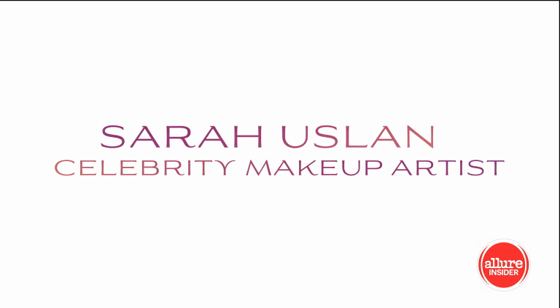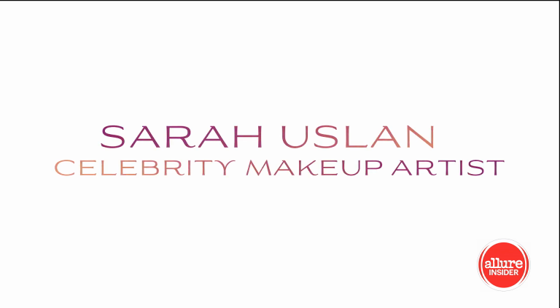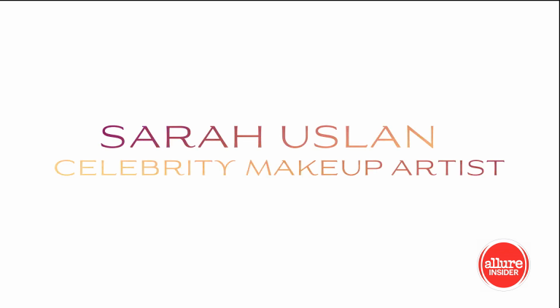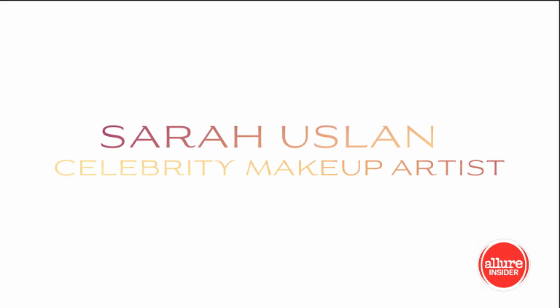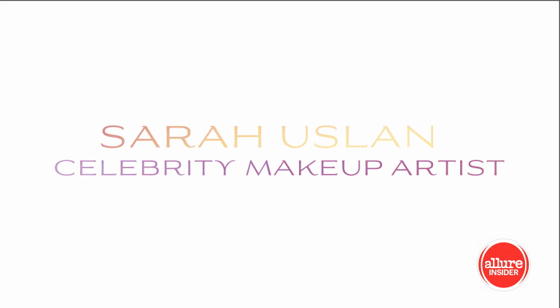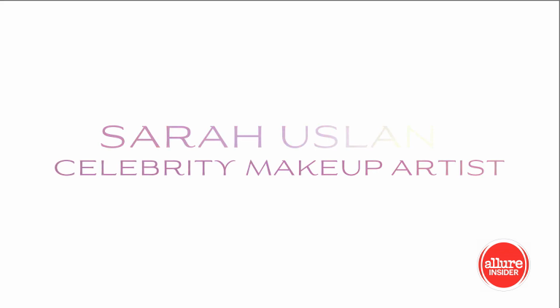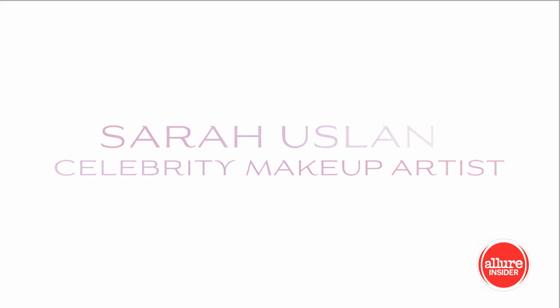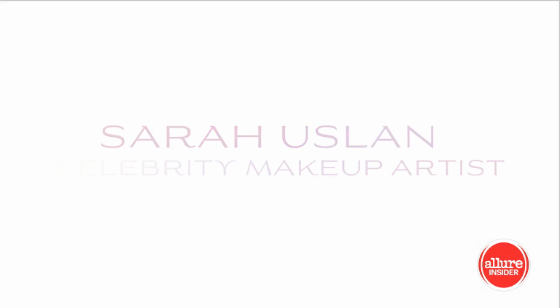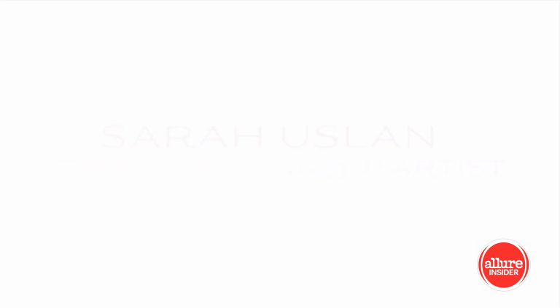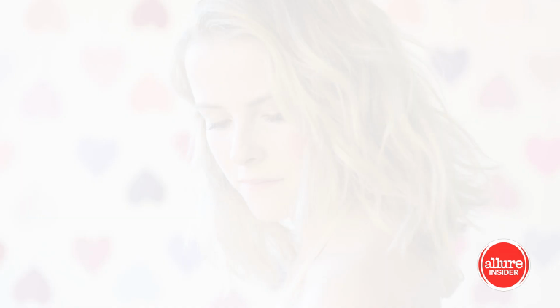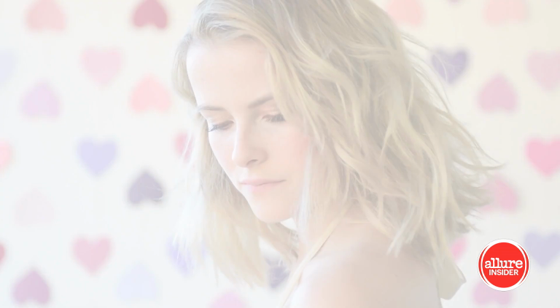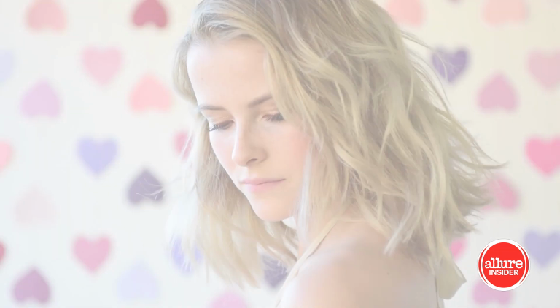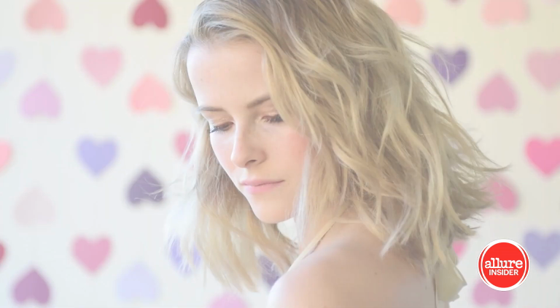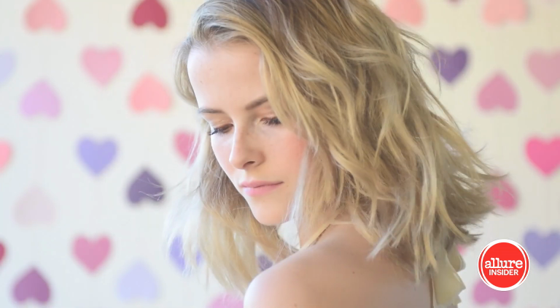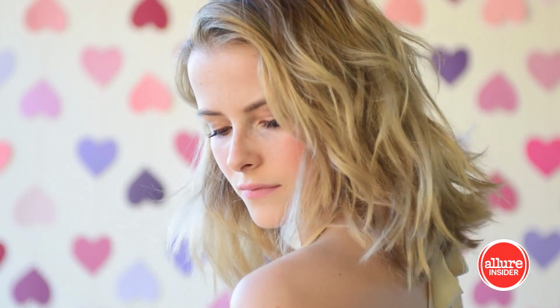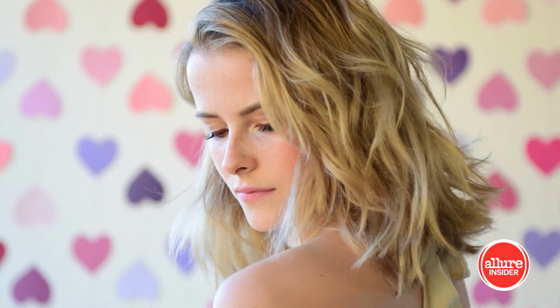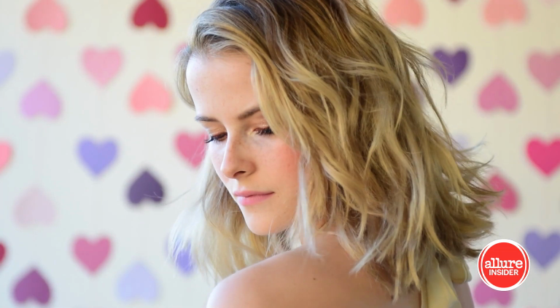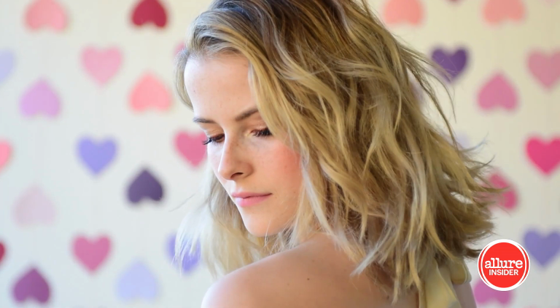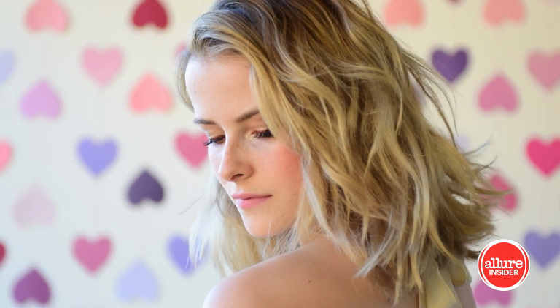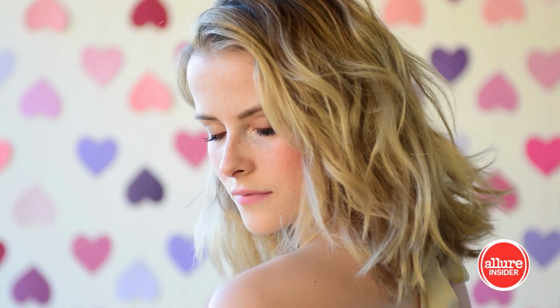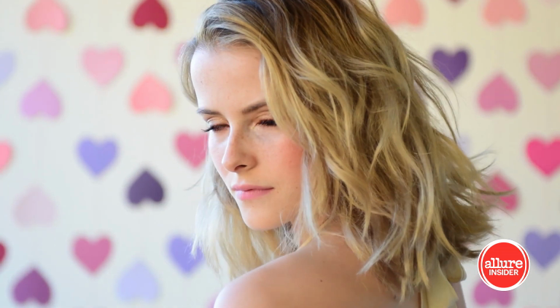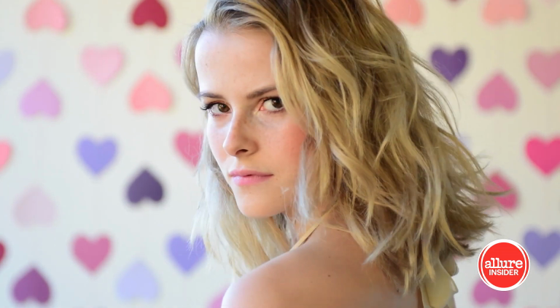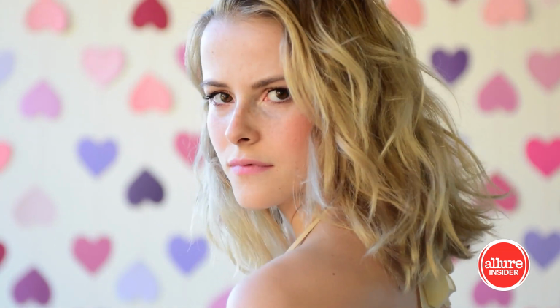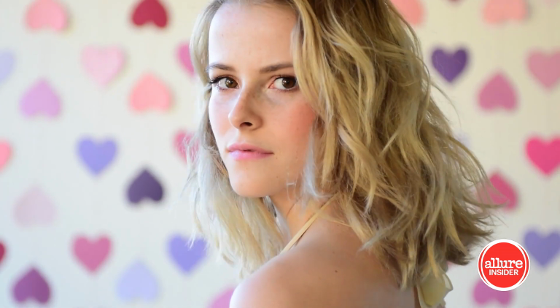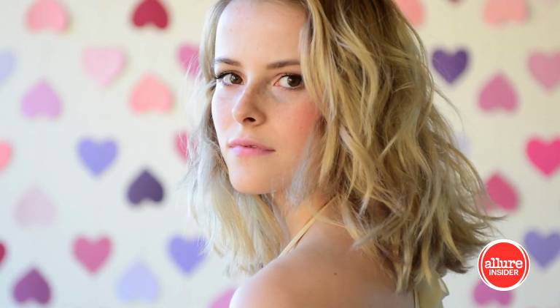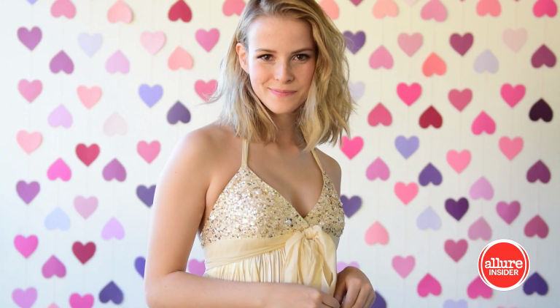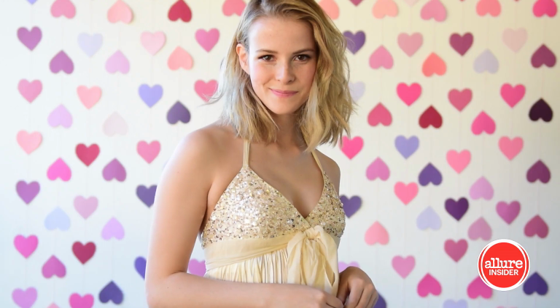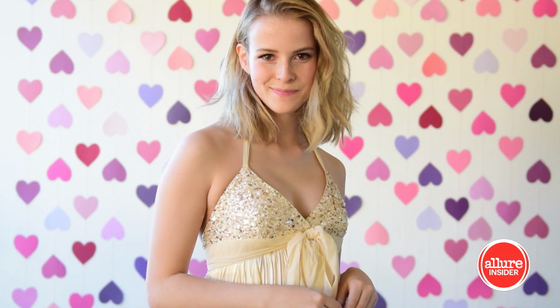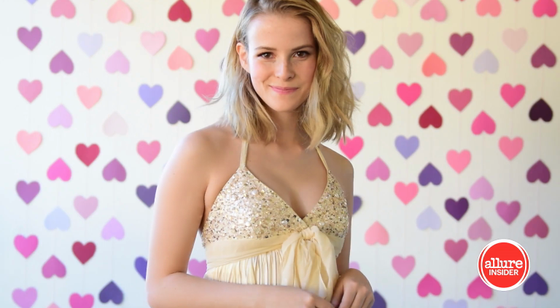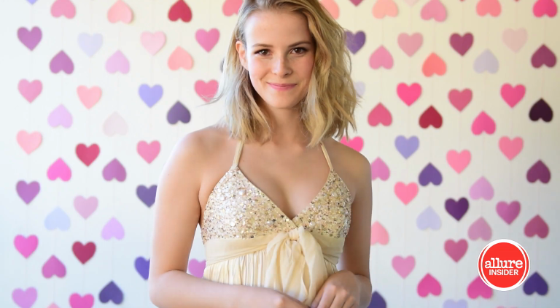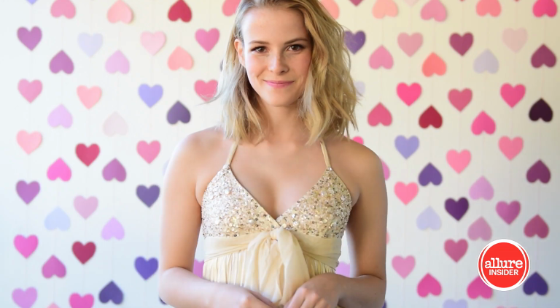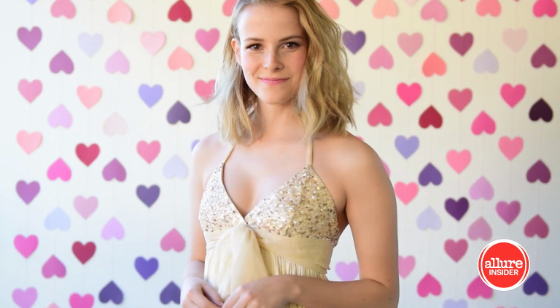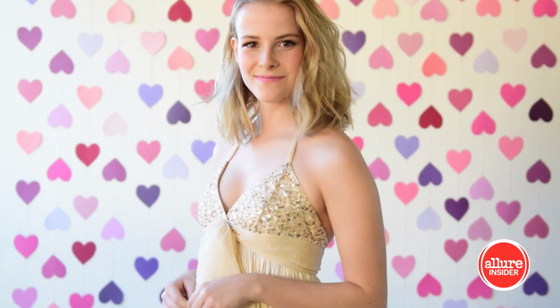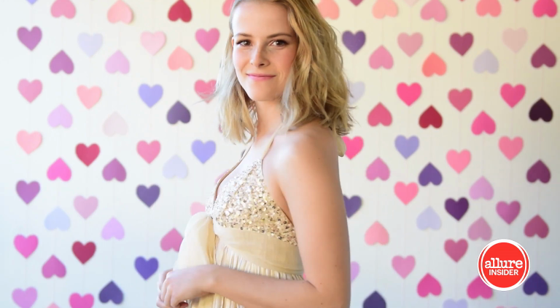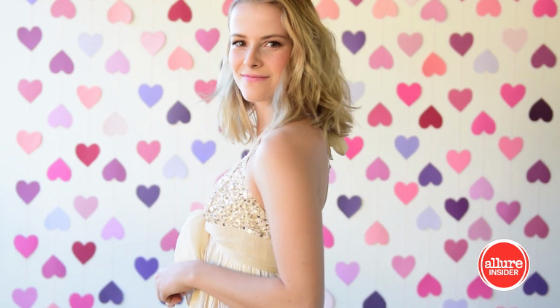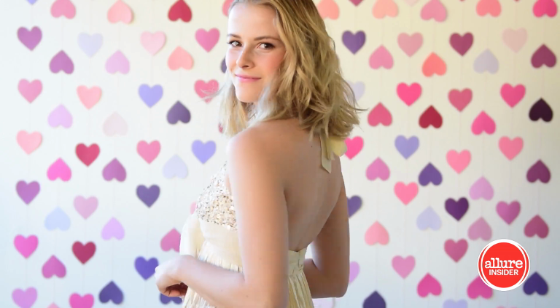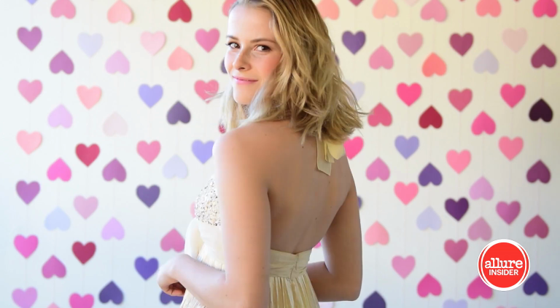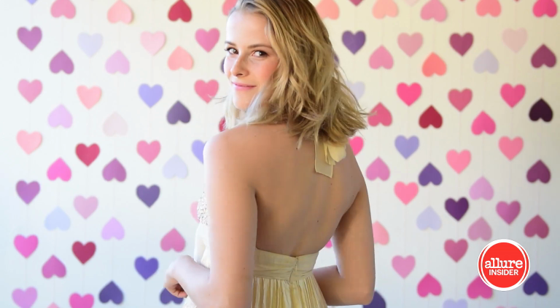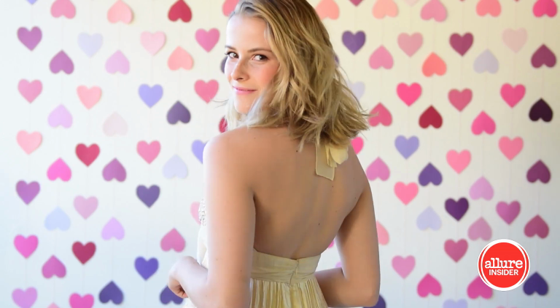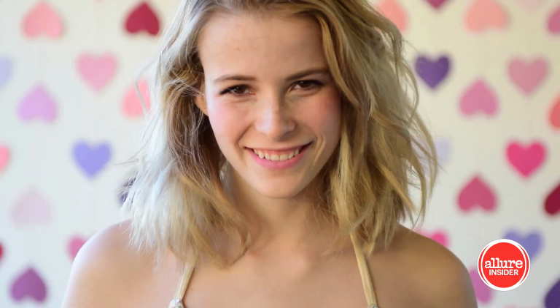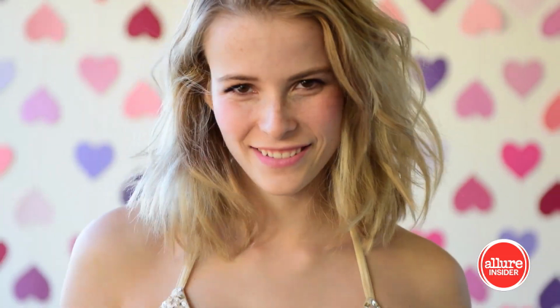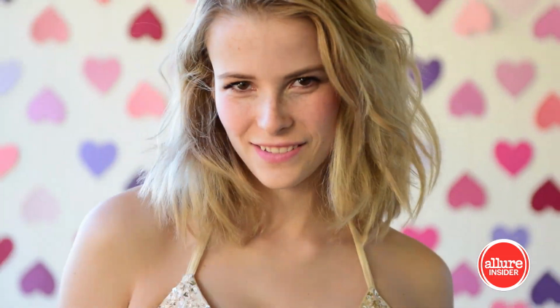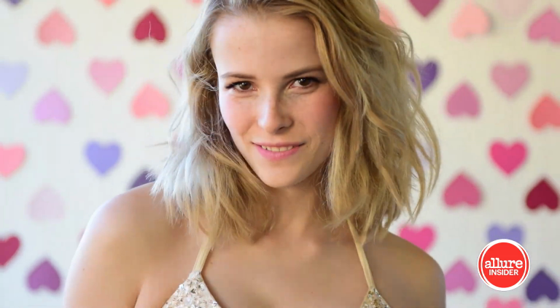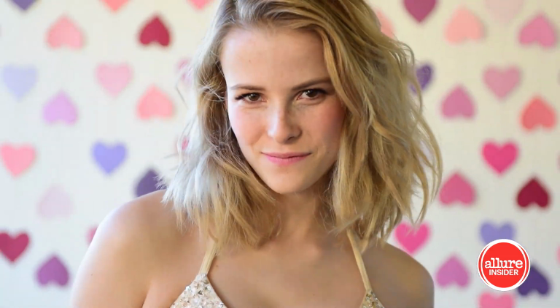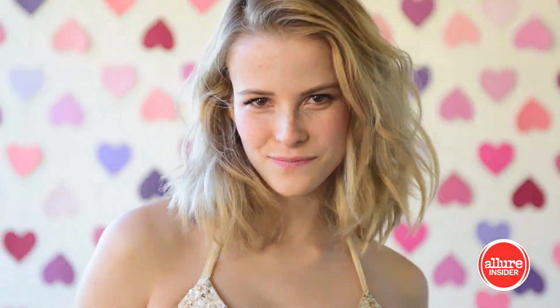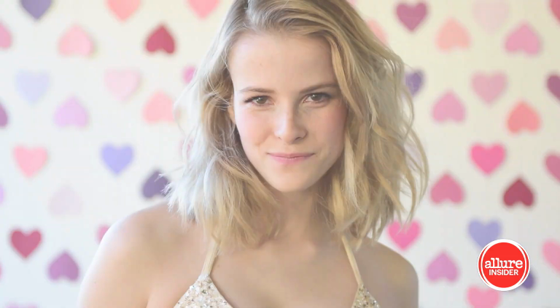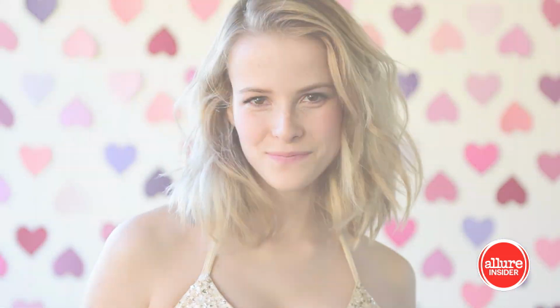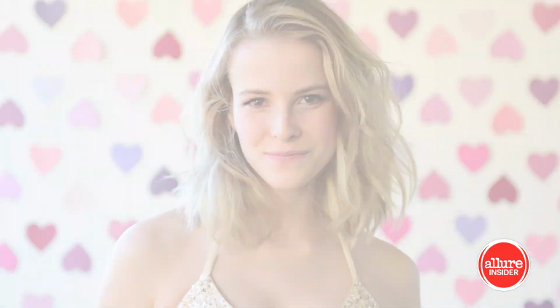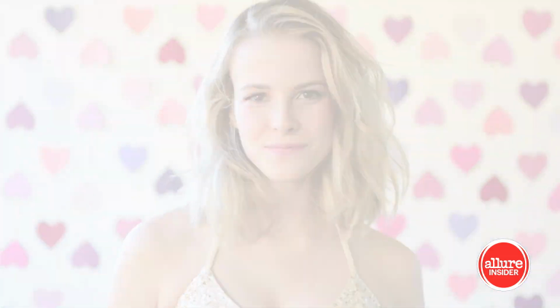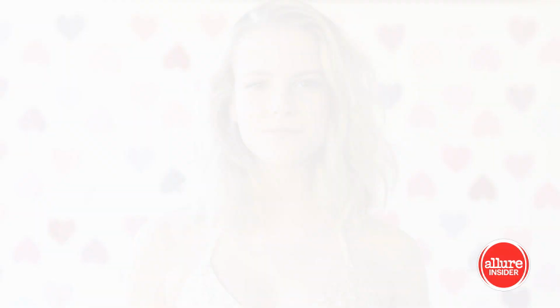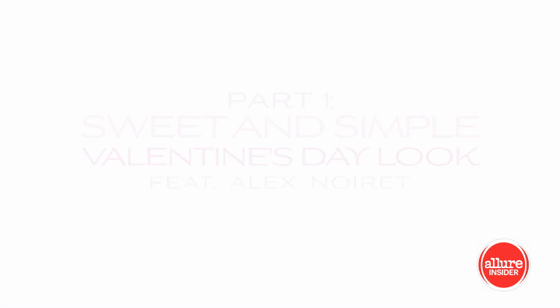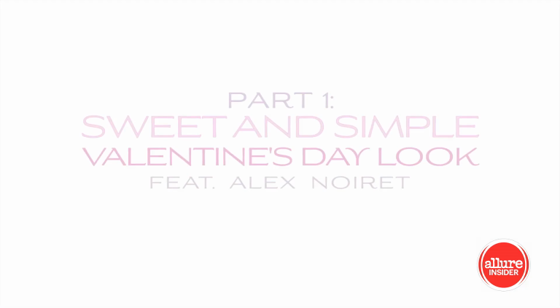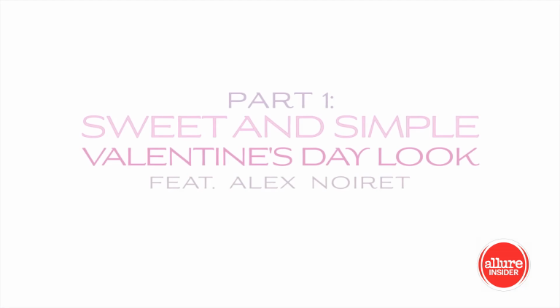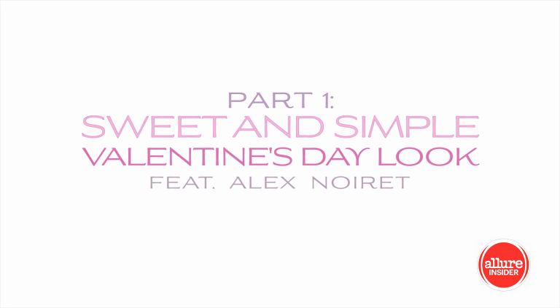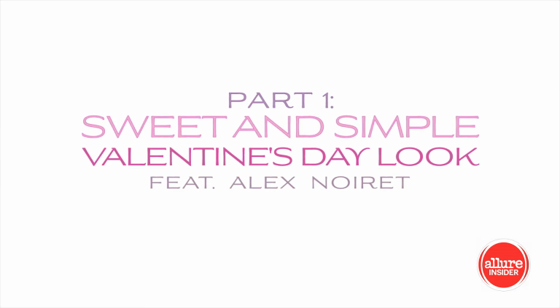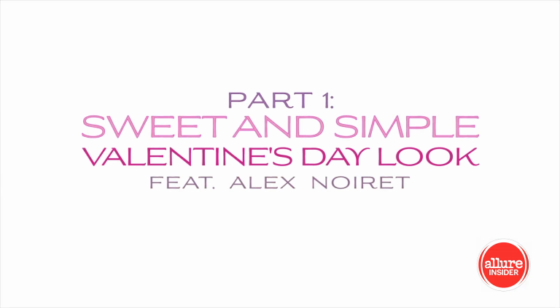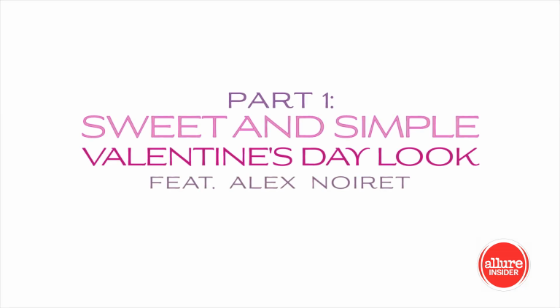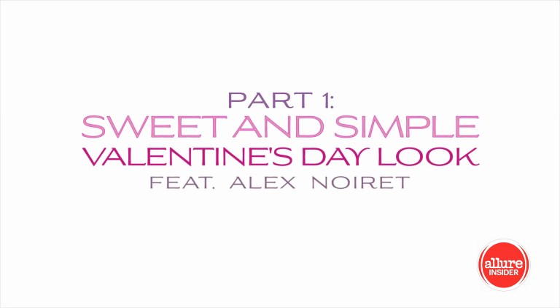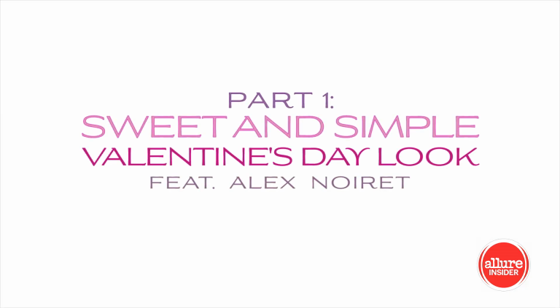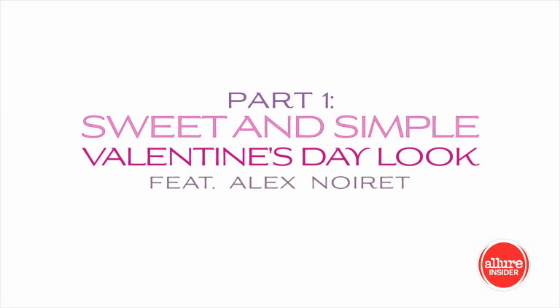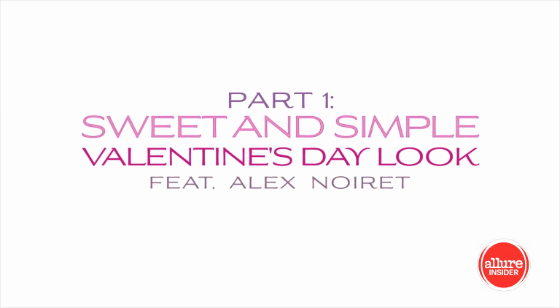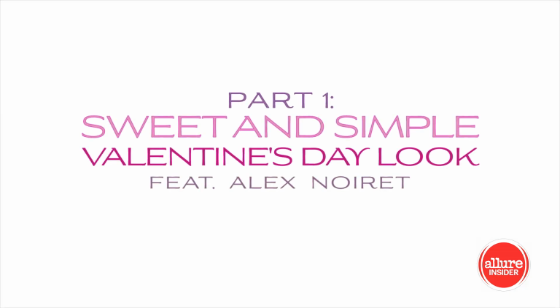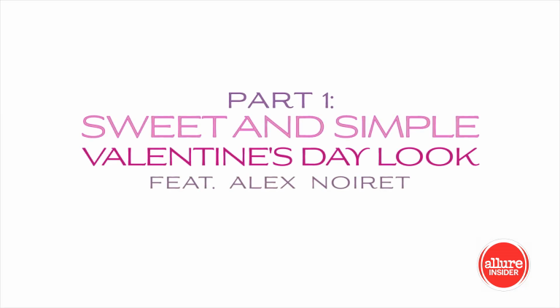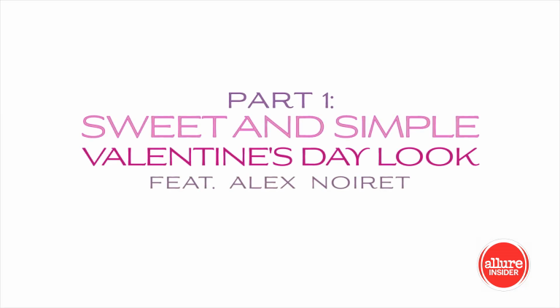Hey guys, I am so excited to show you two really gorgeous fresh and flirty looks on my model Alex.